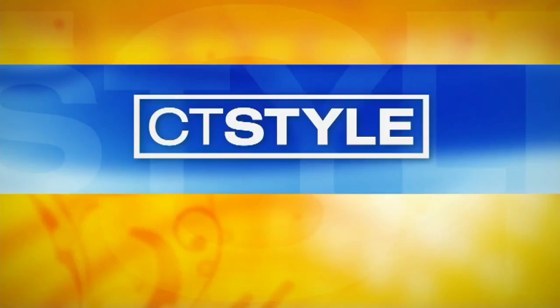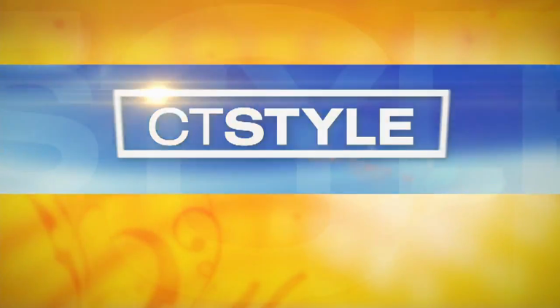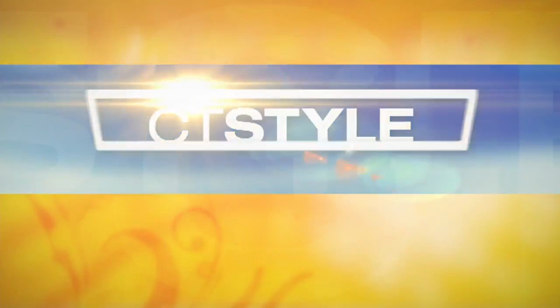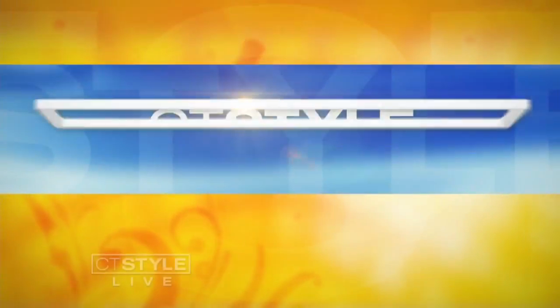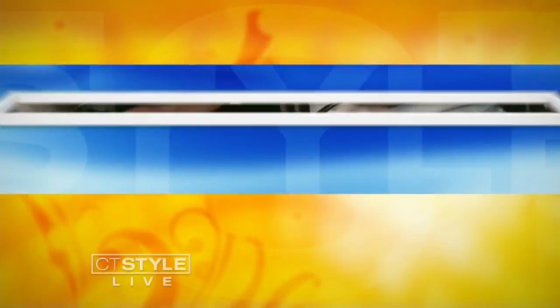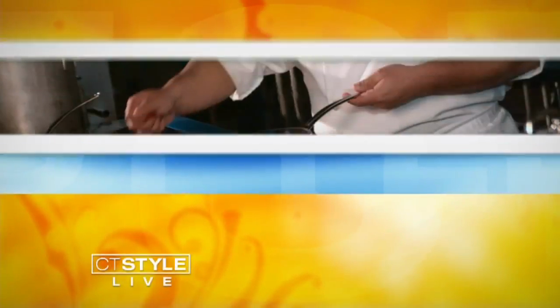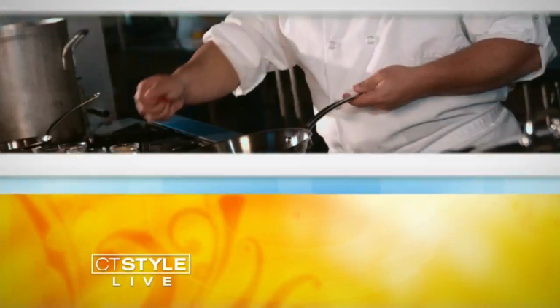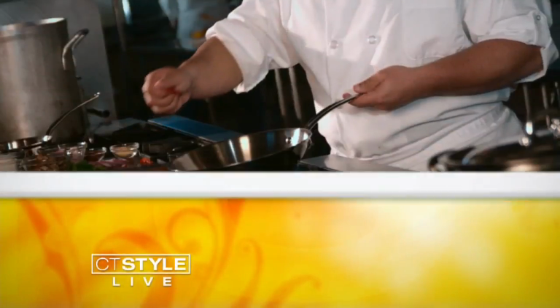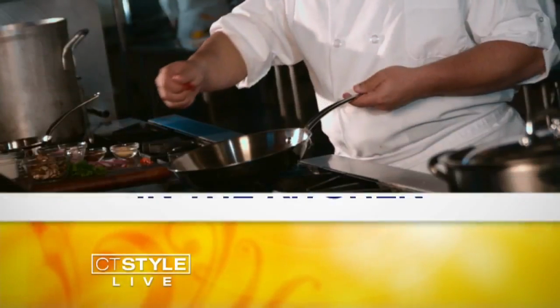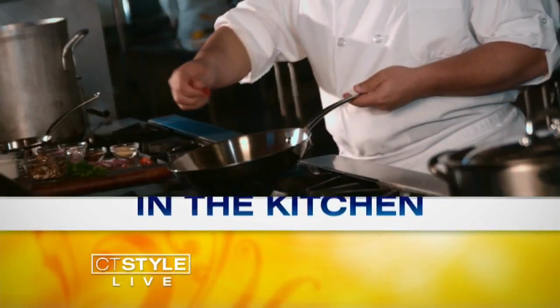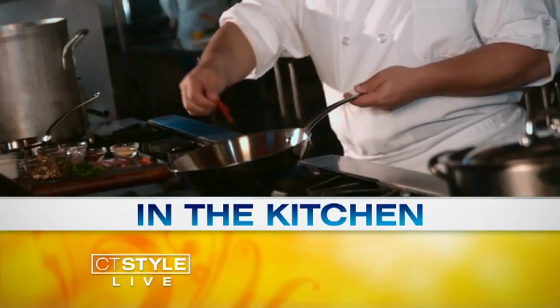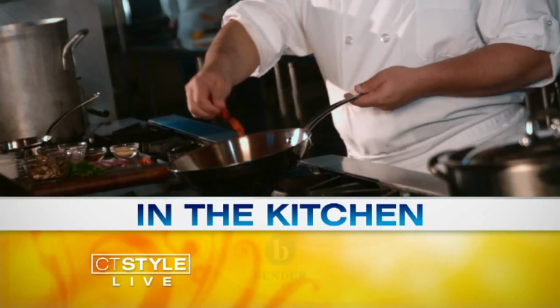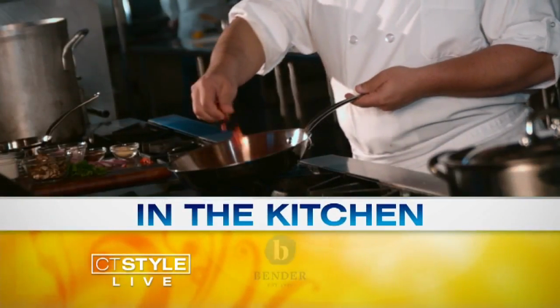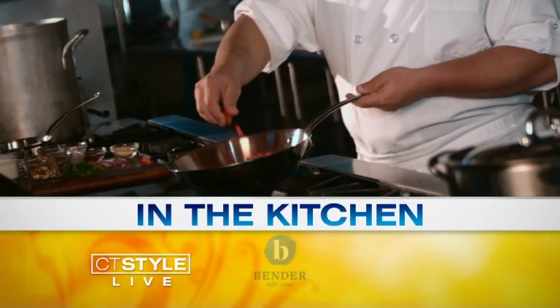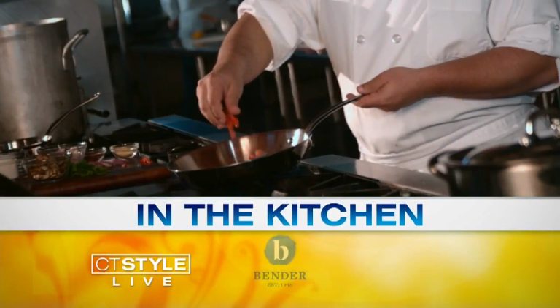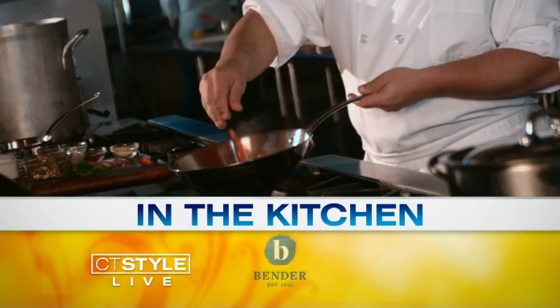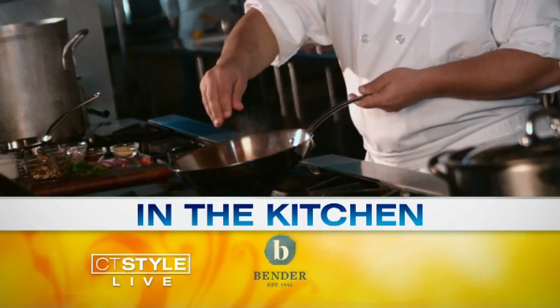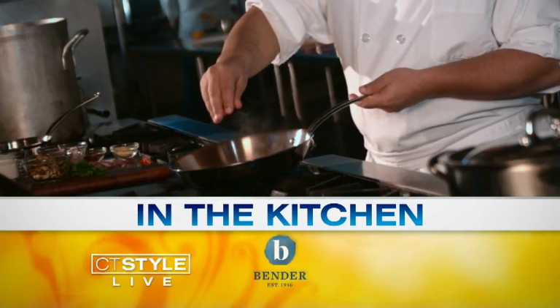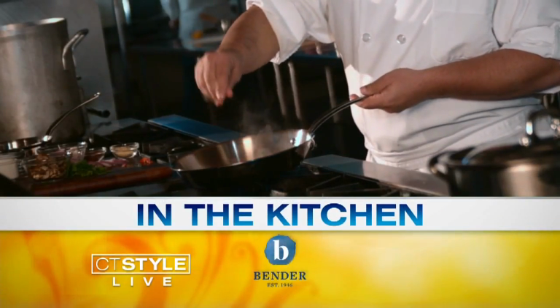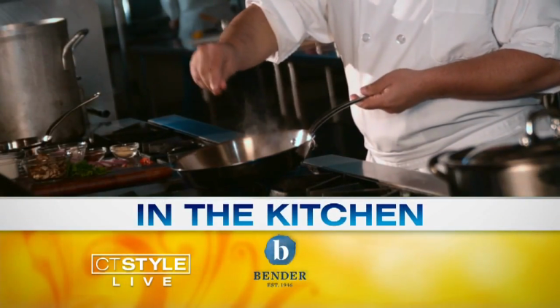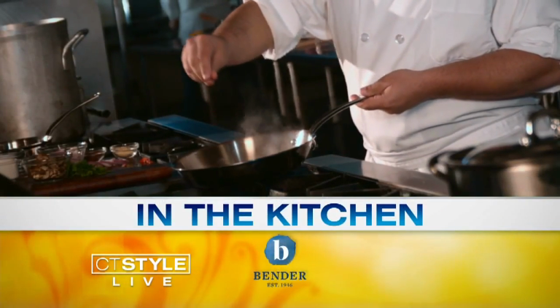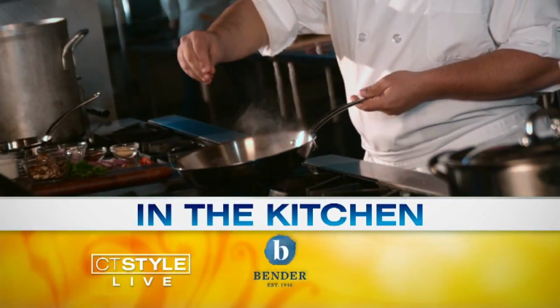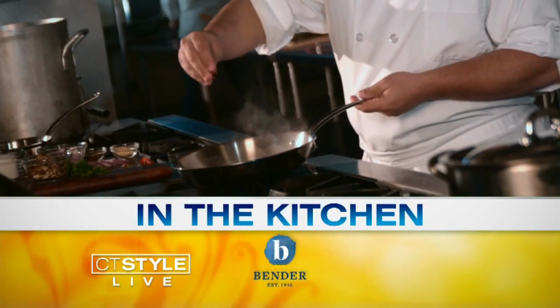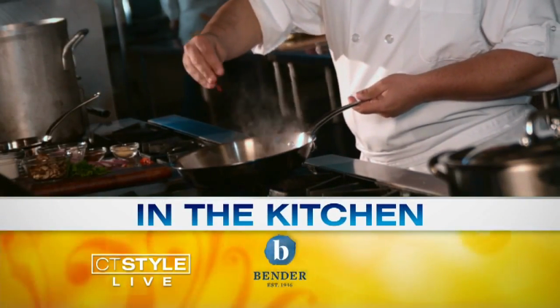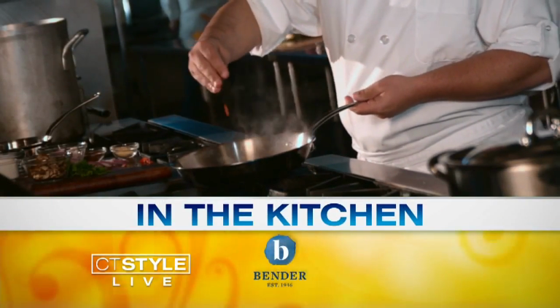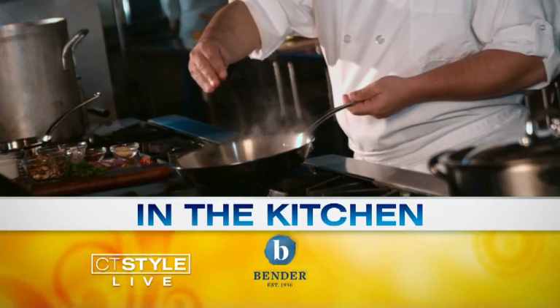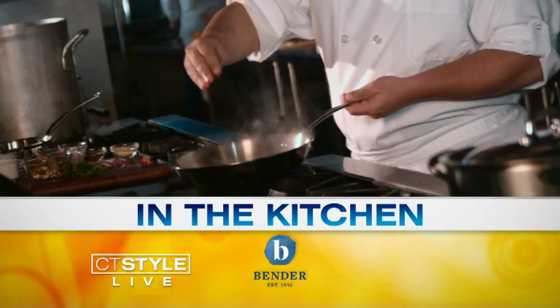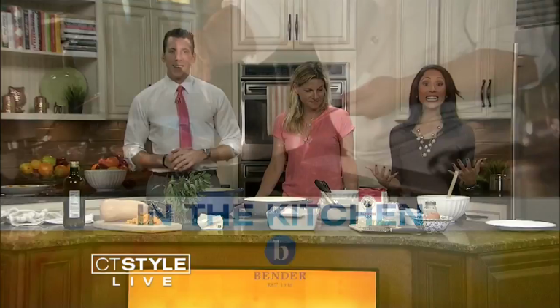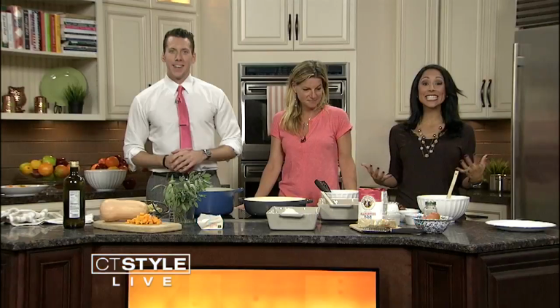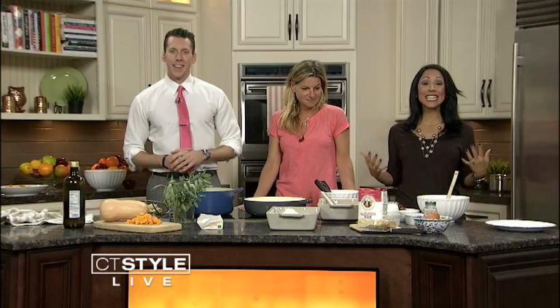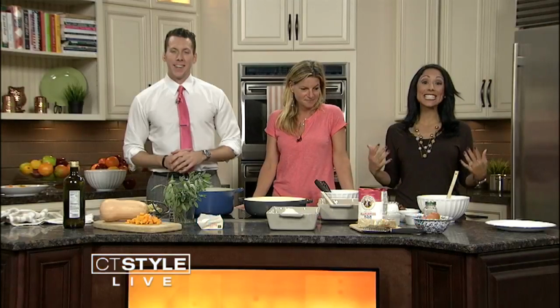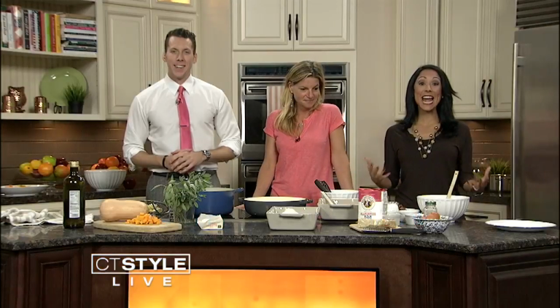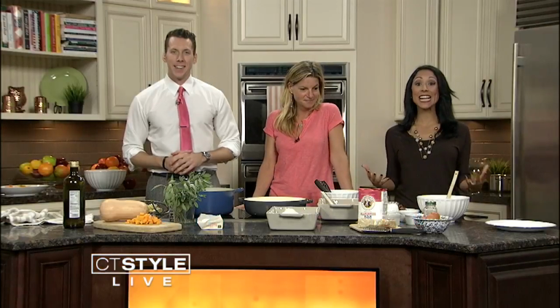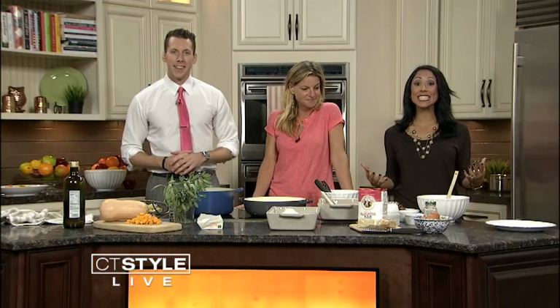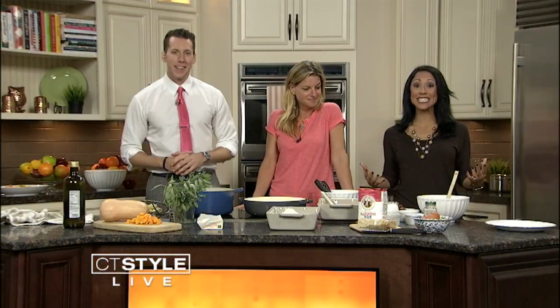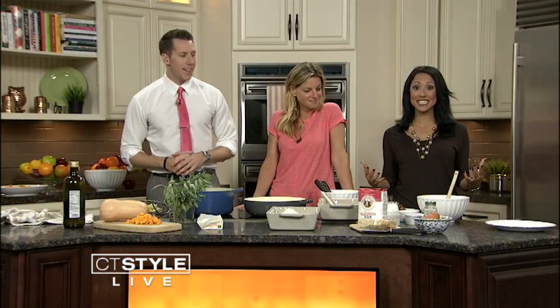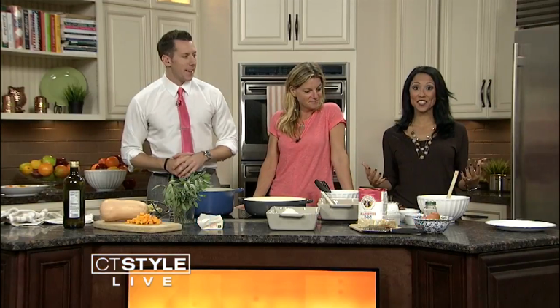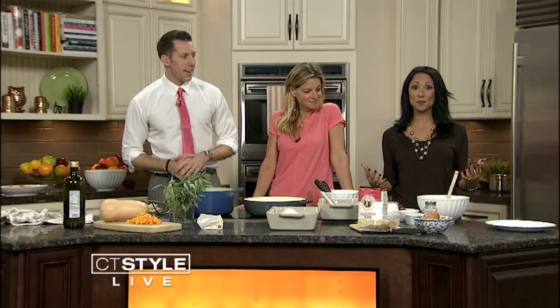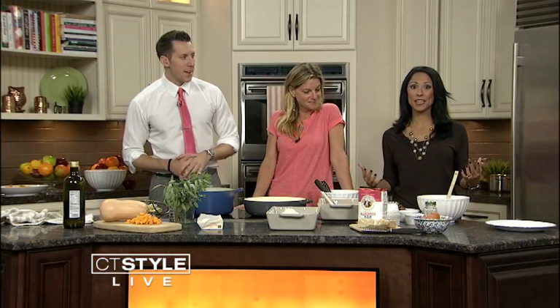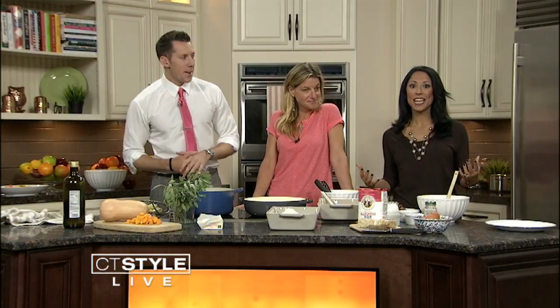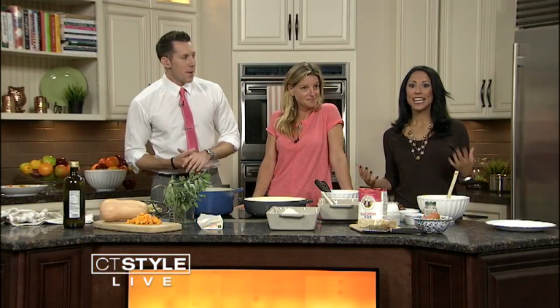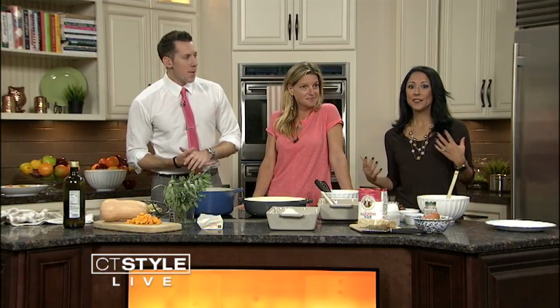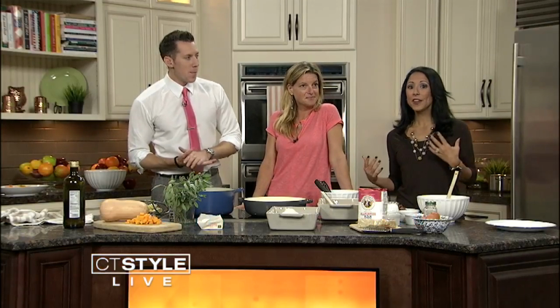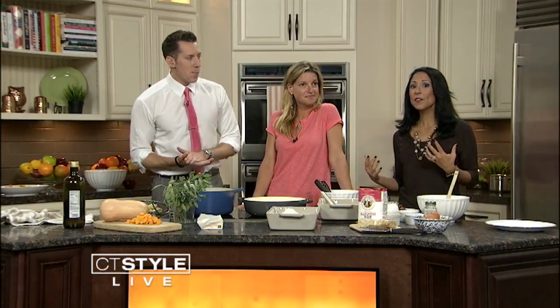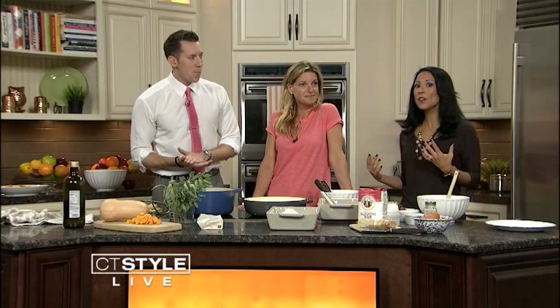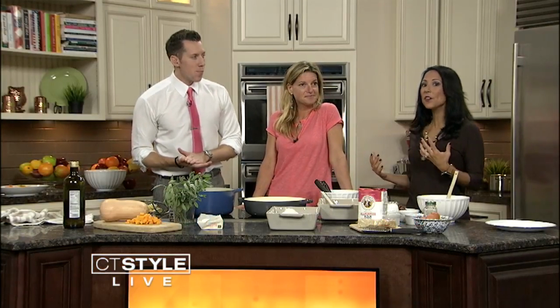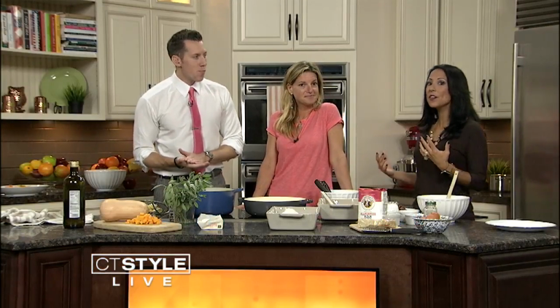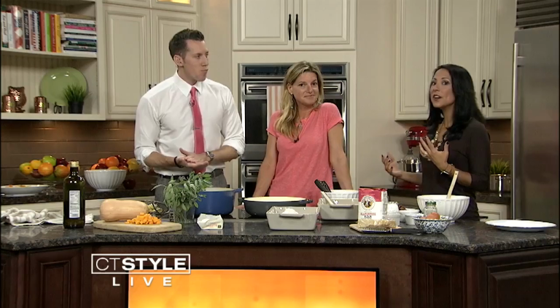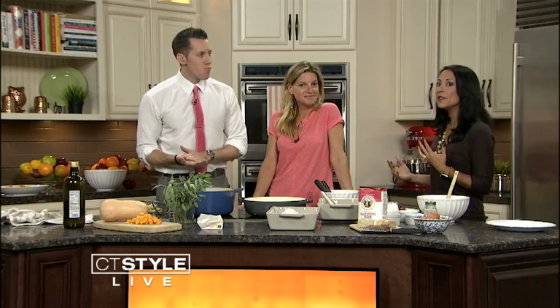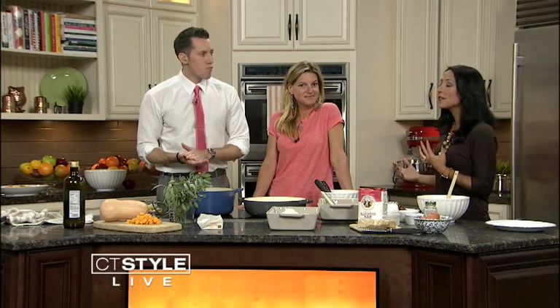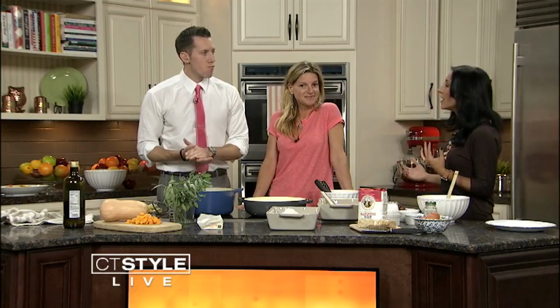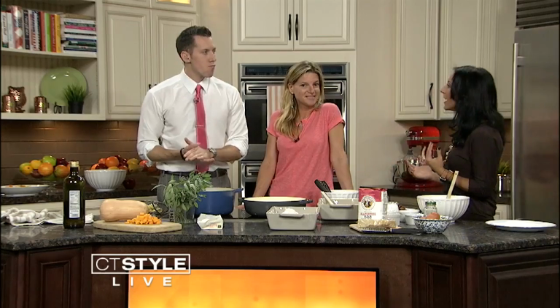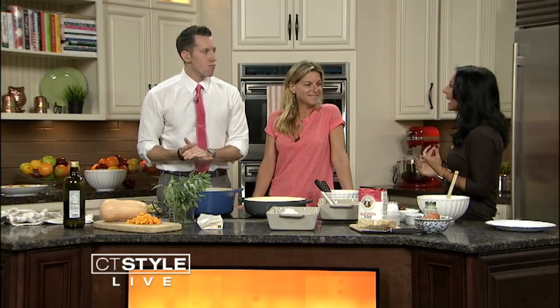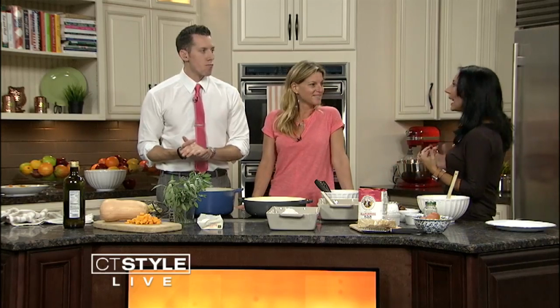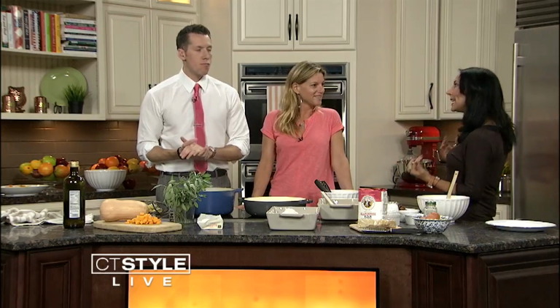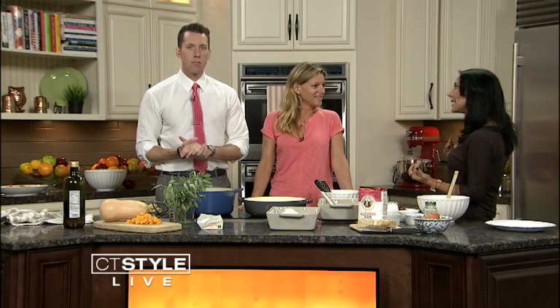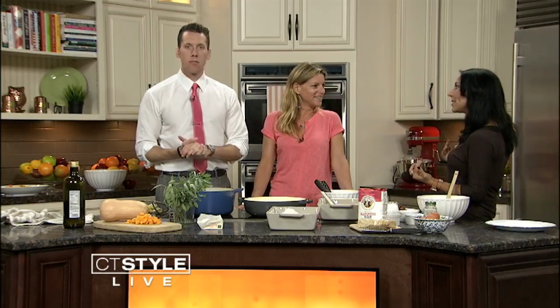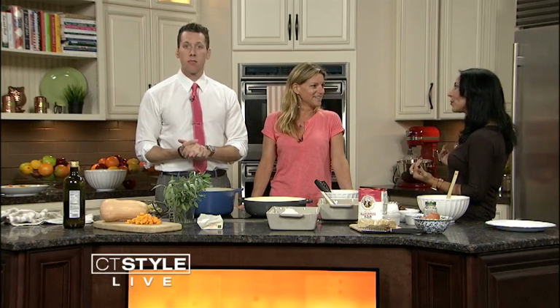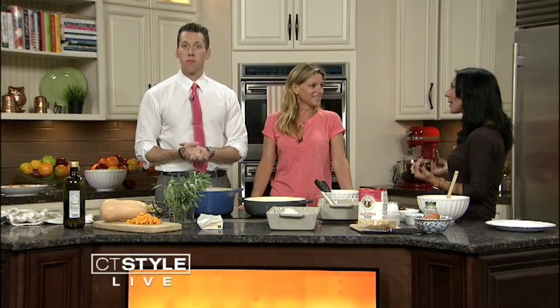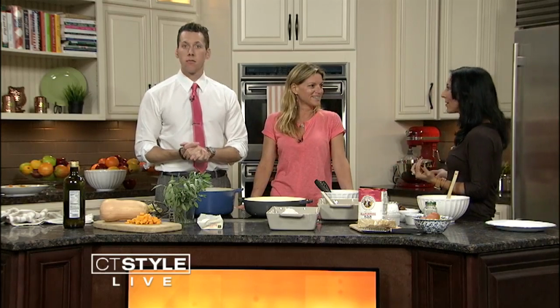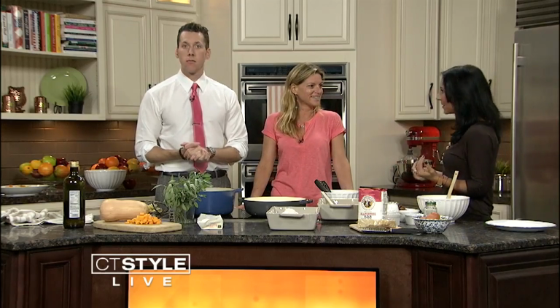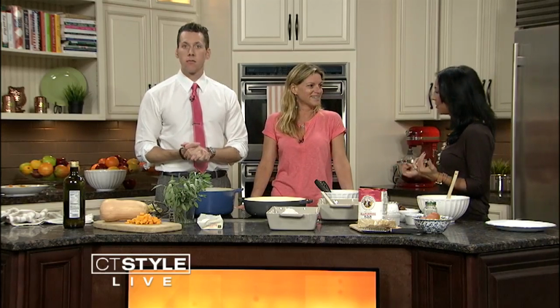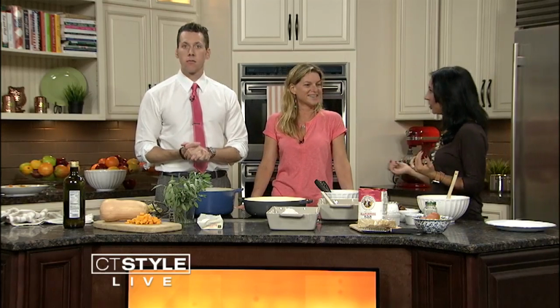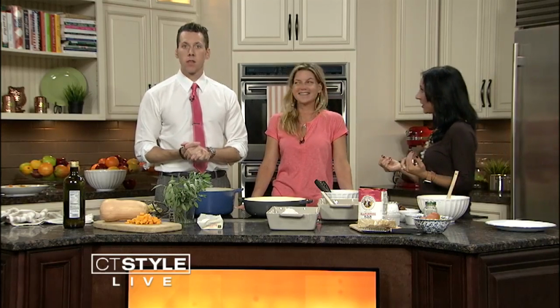Welcome back, everyone. It's 9:22. So ravioli is, of course, a classic Italian dish, but have you ever heard of naked ravioli?